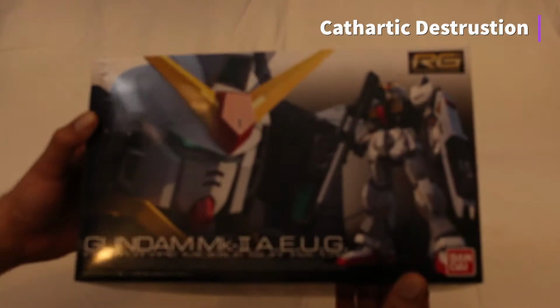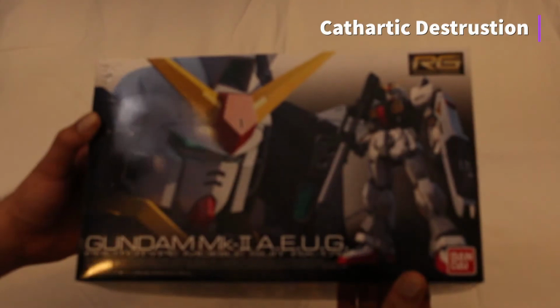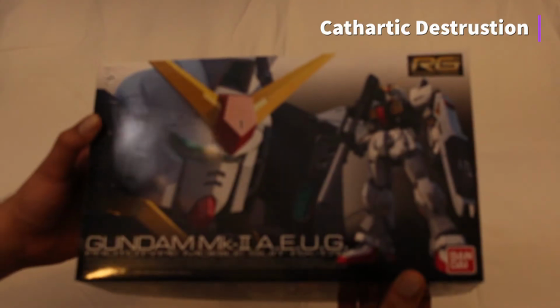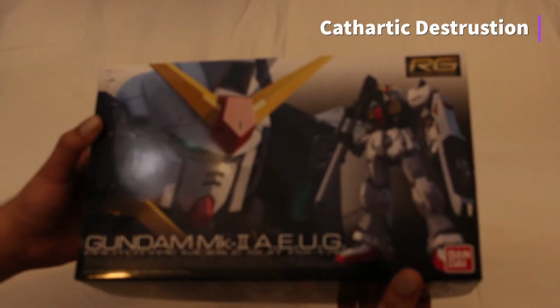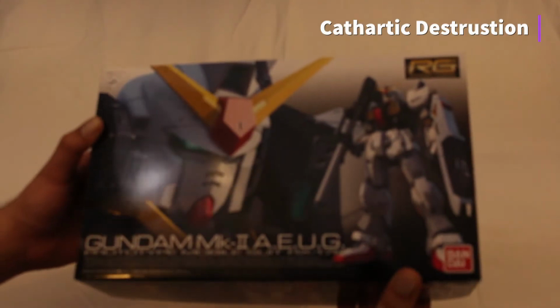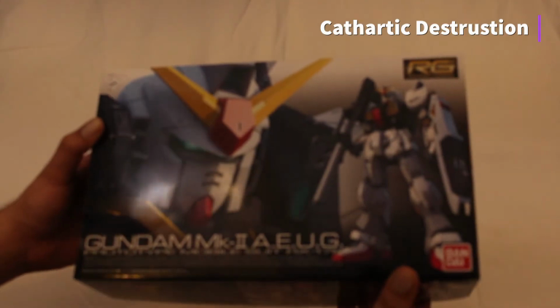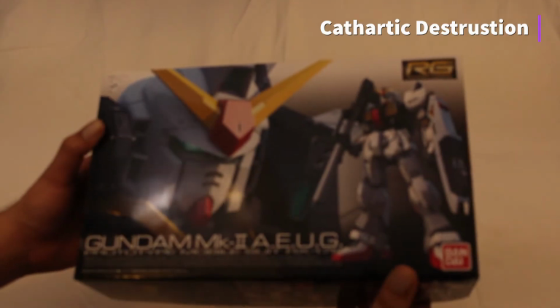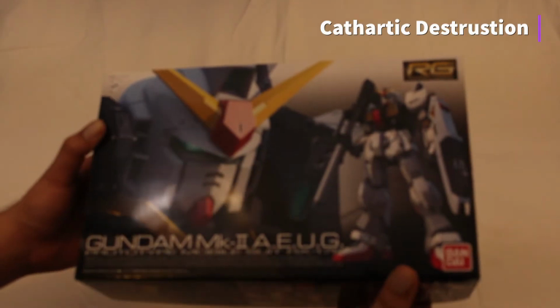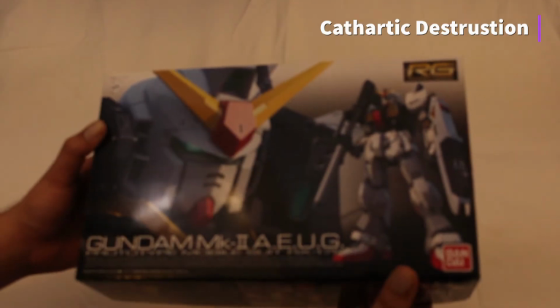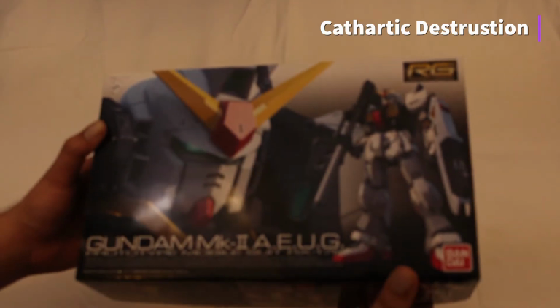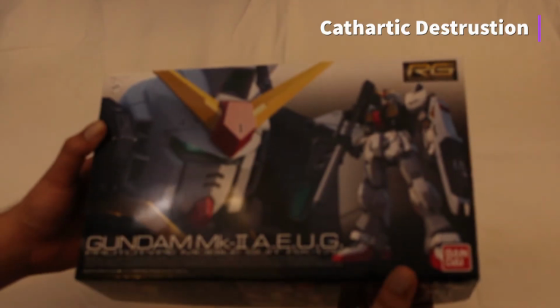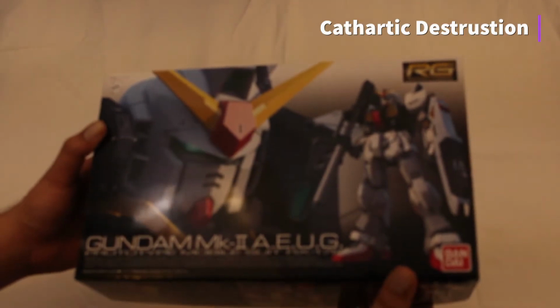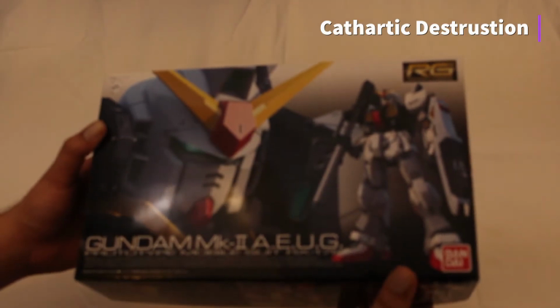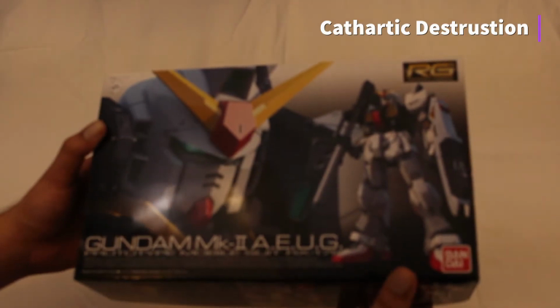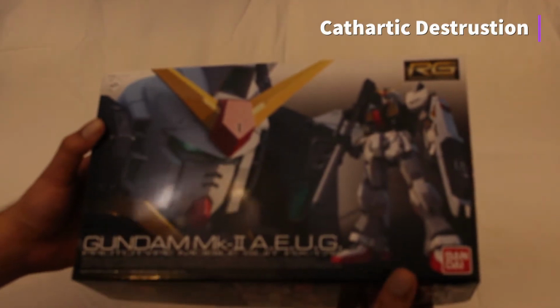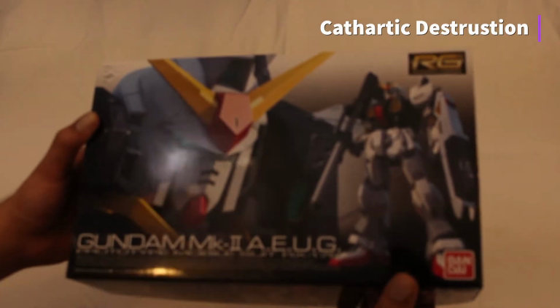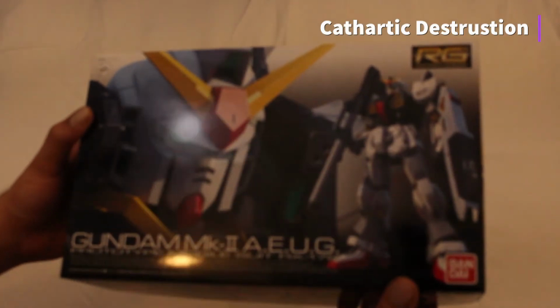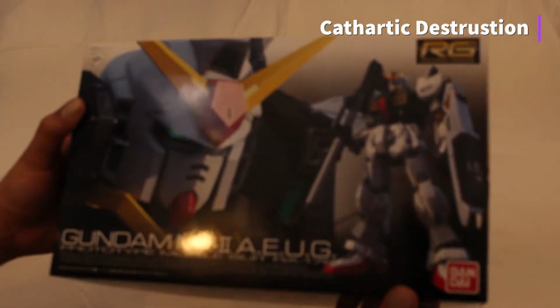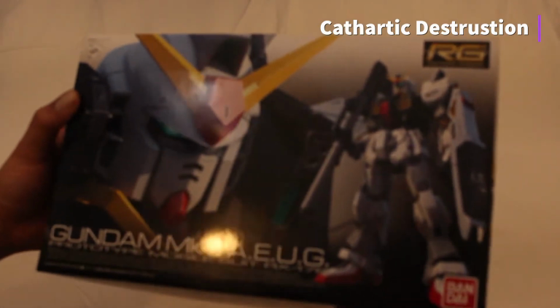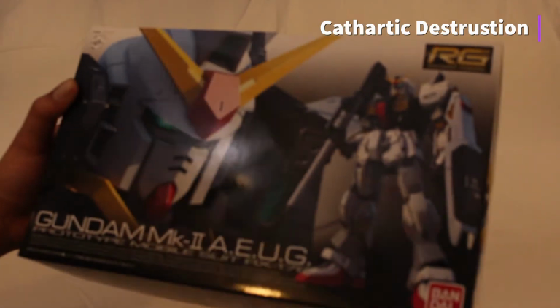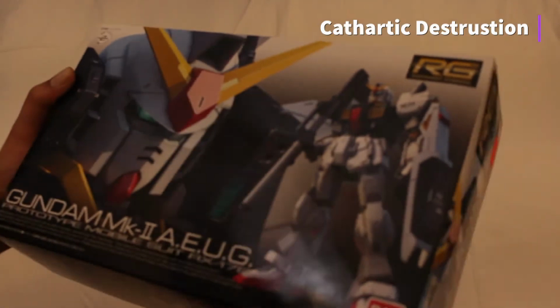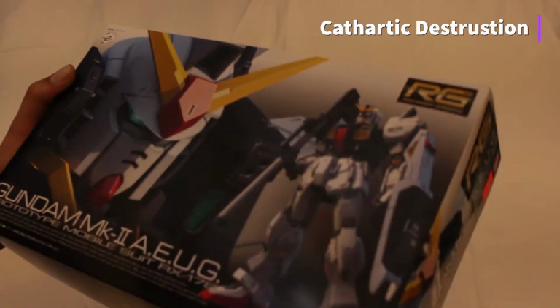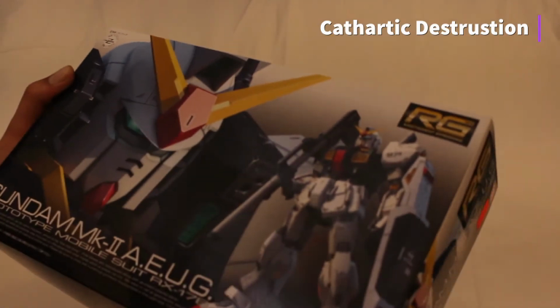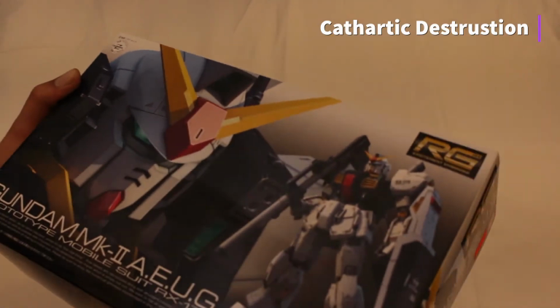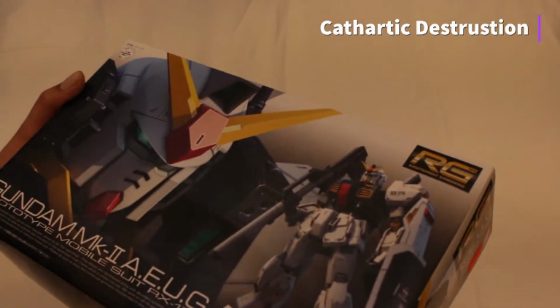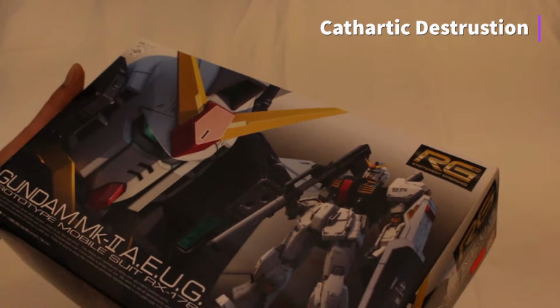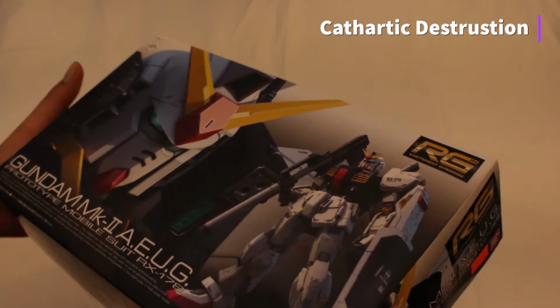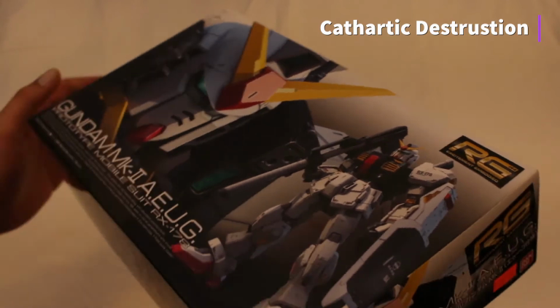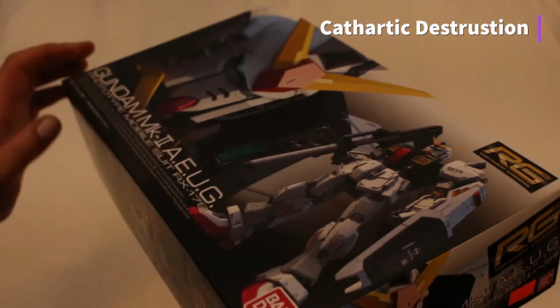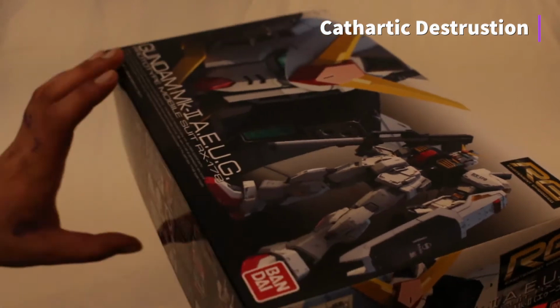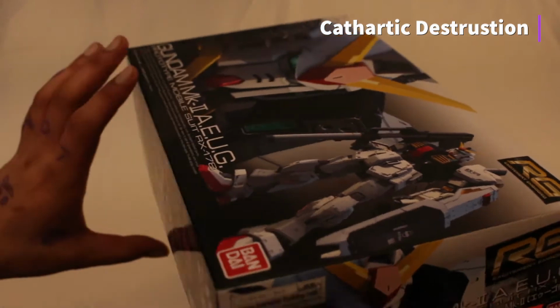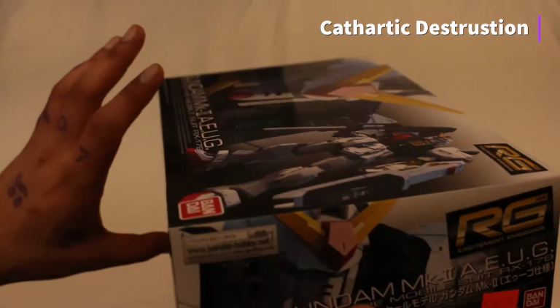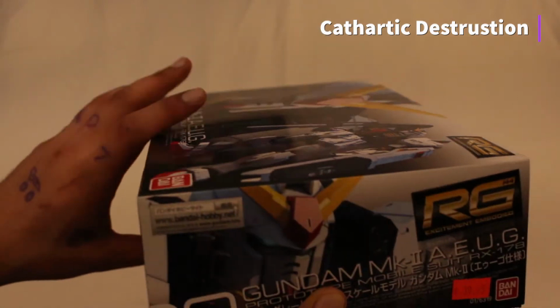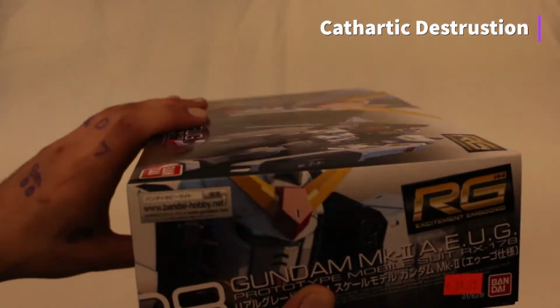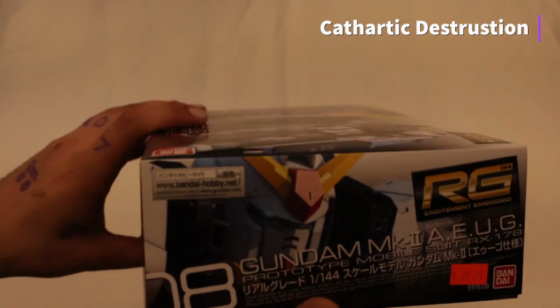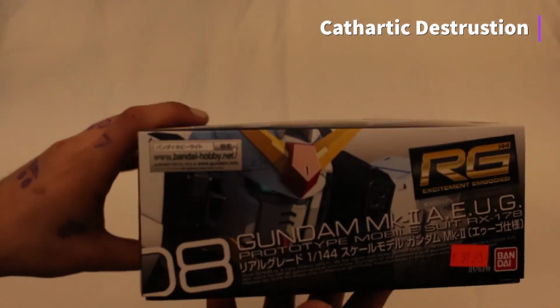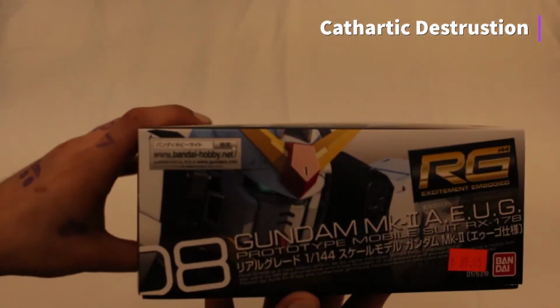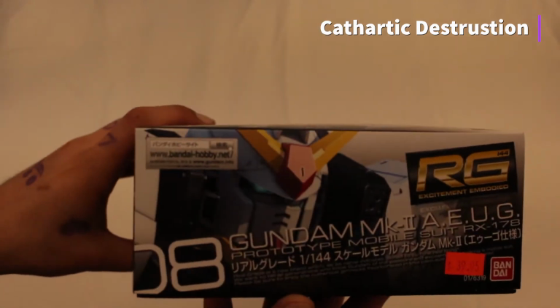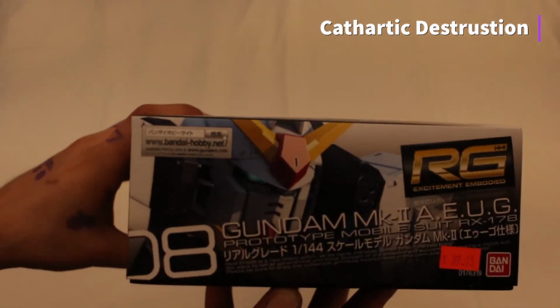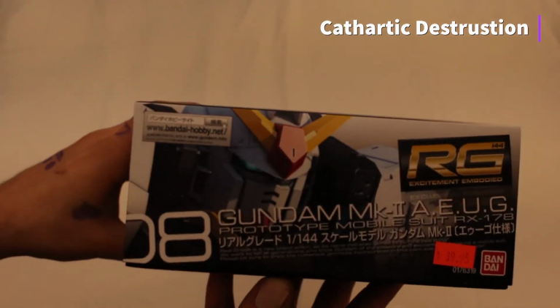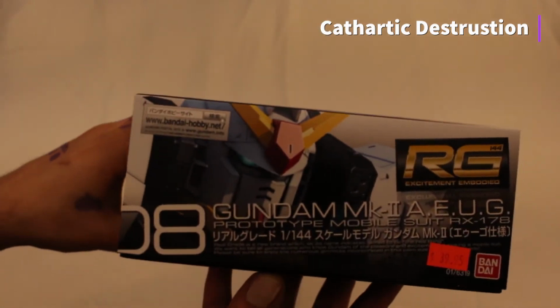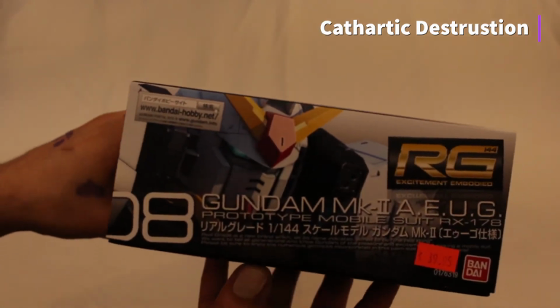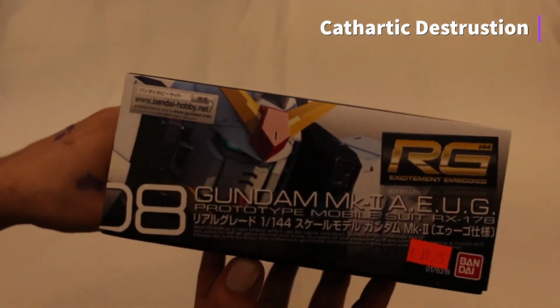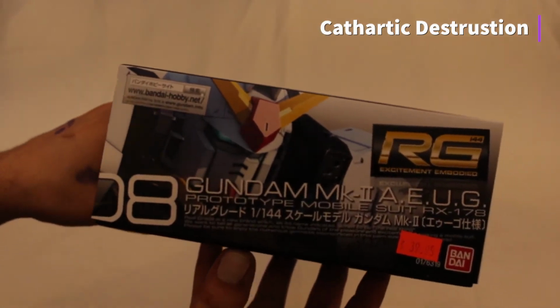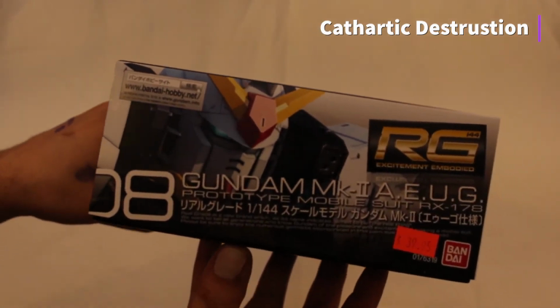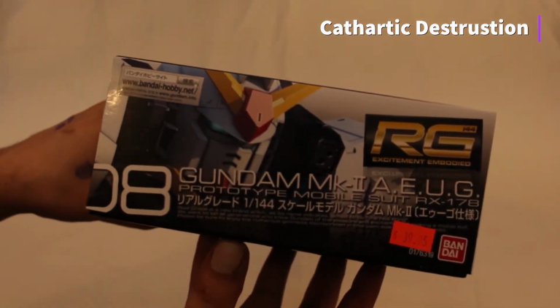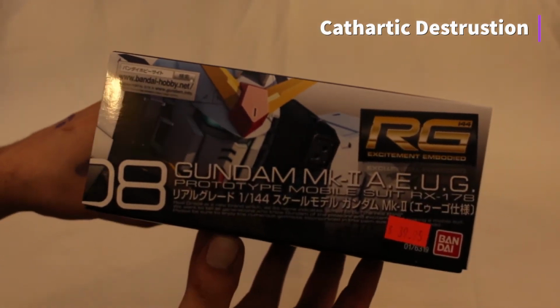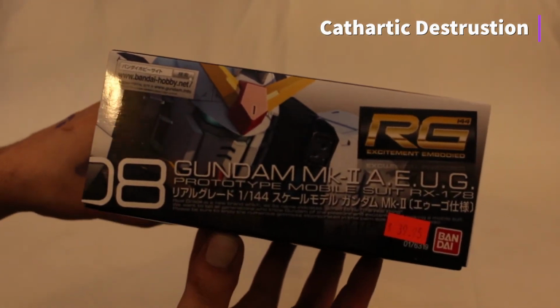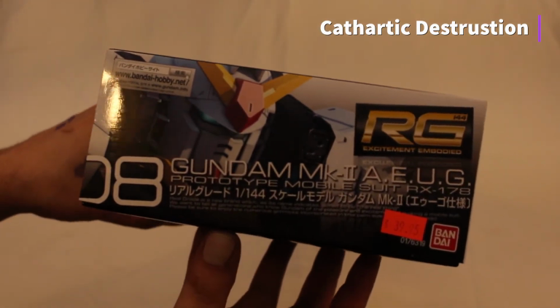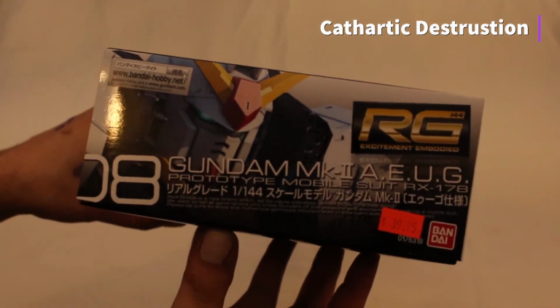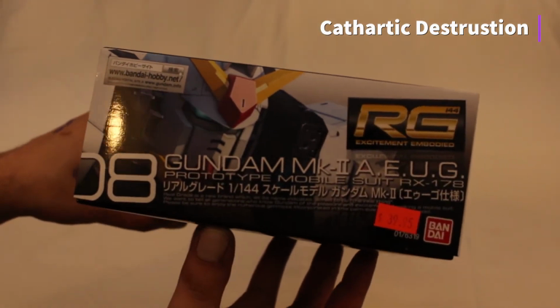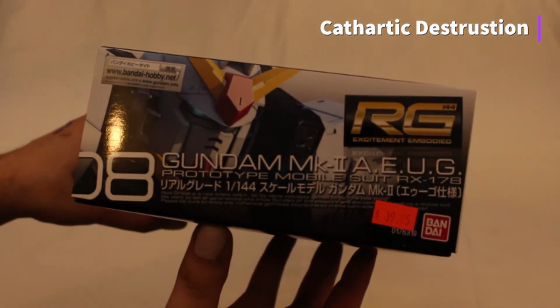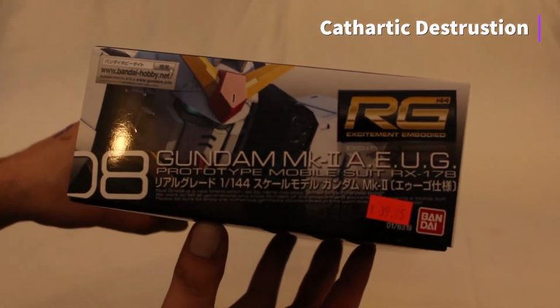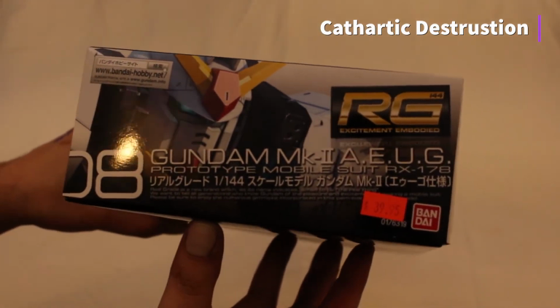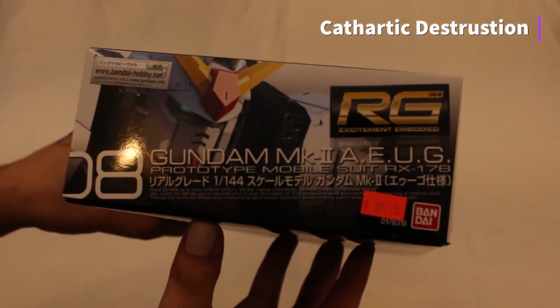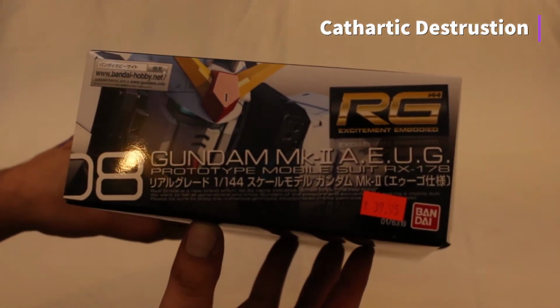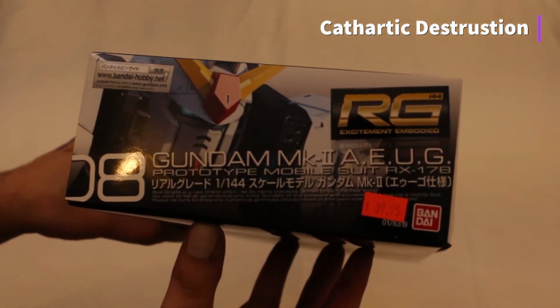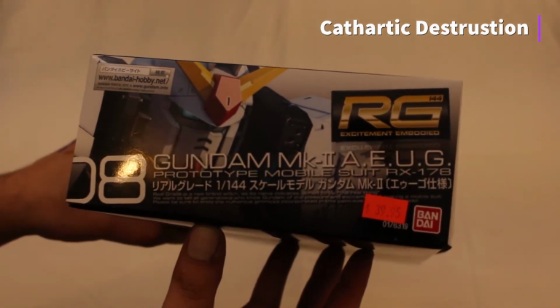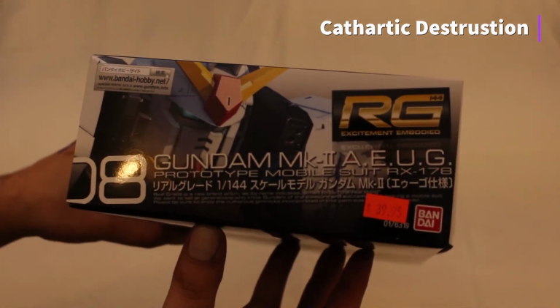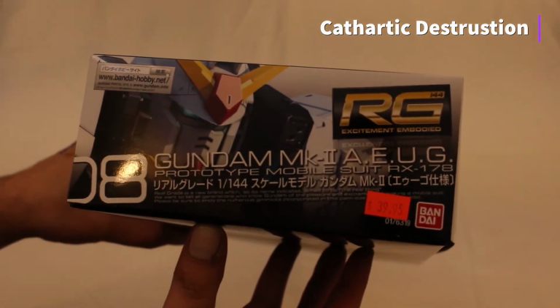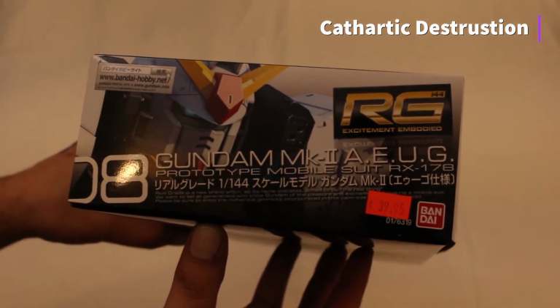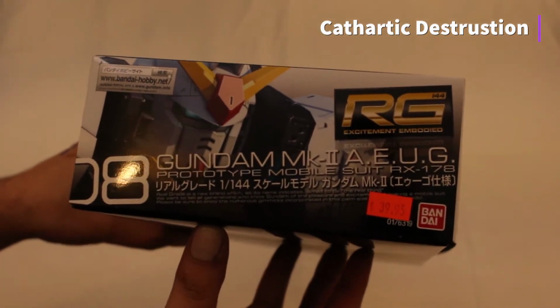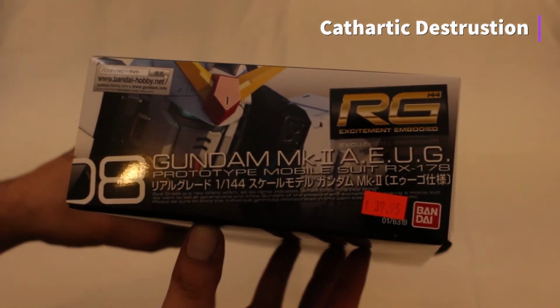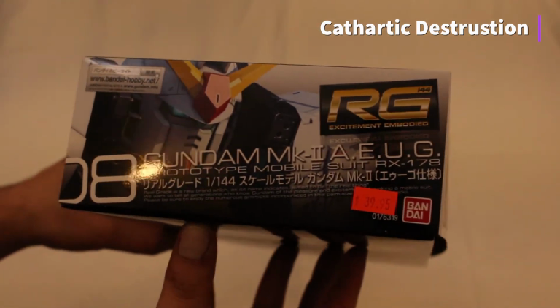The grandma also got us something beautiful: the Gundam Mark II real-grade and the Gundam Barbatos Lupus master-grade models.